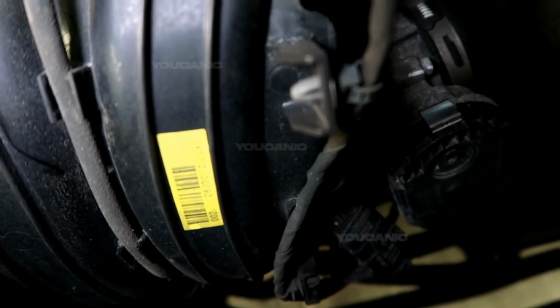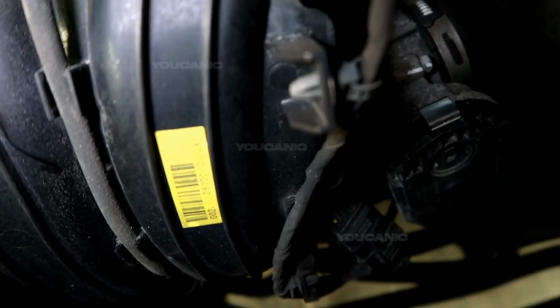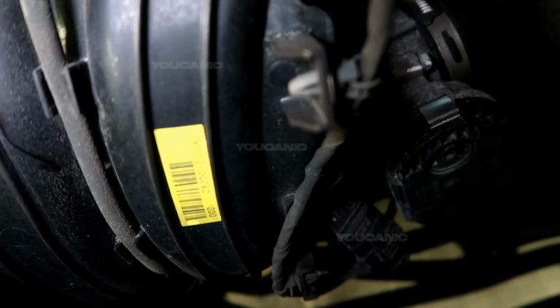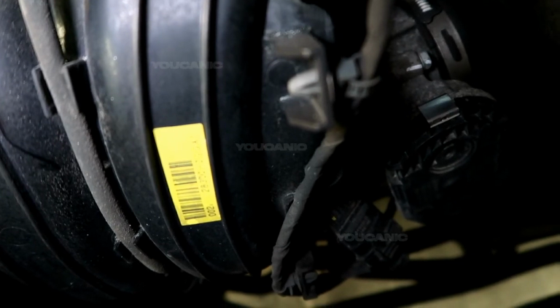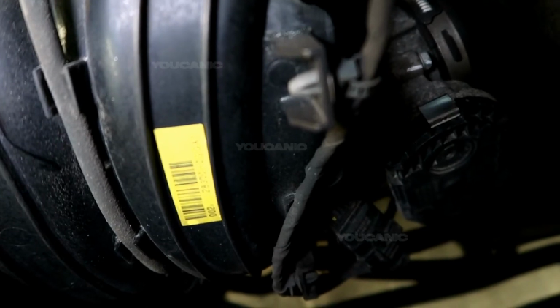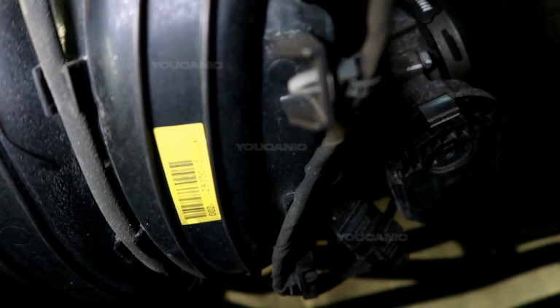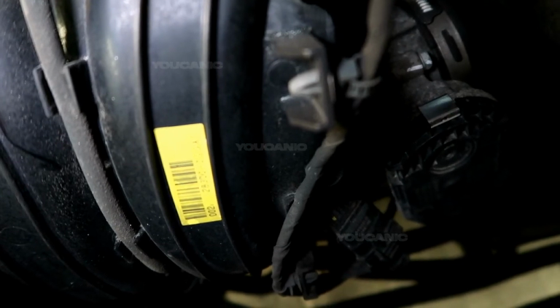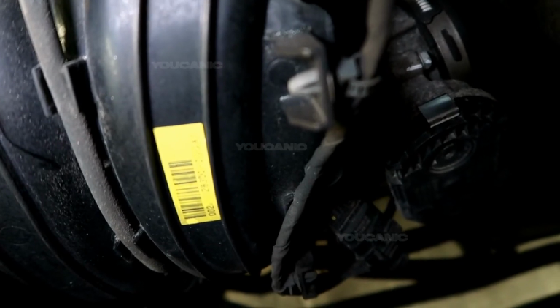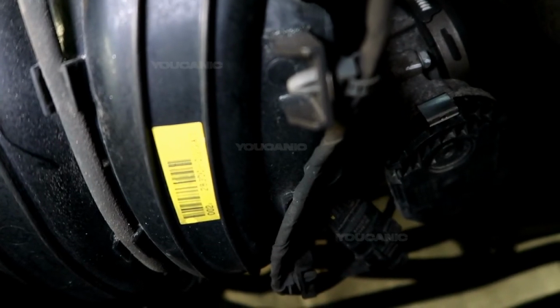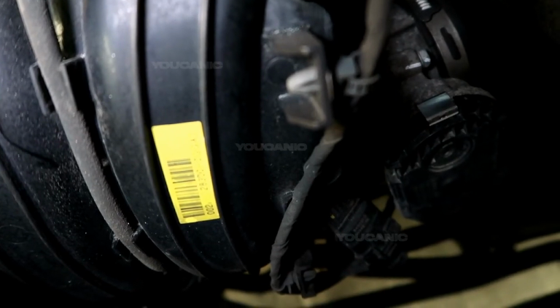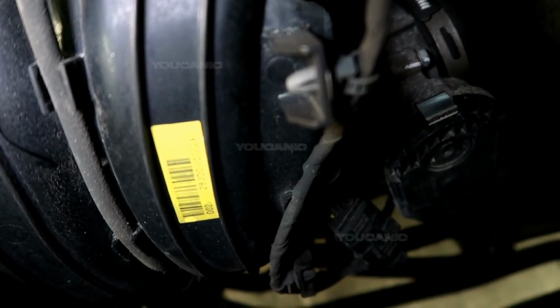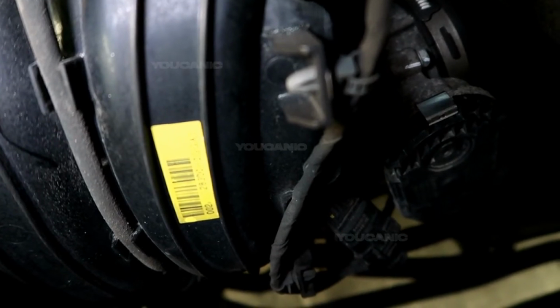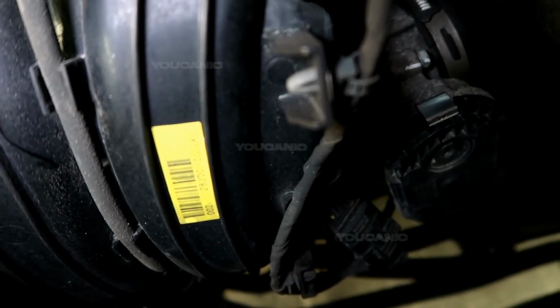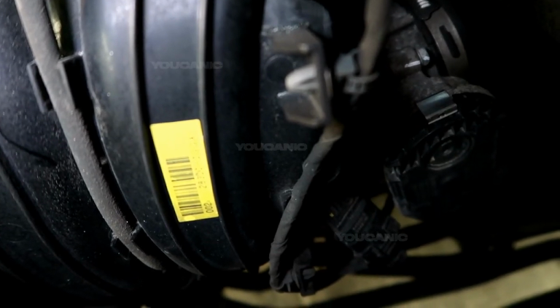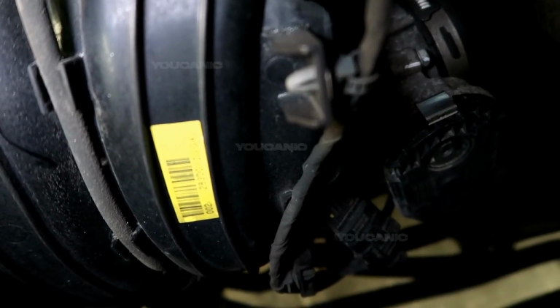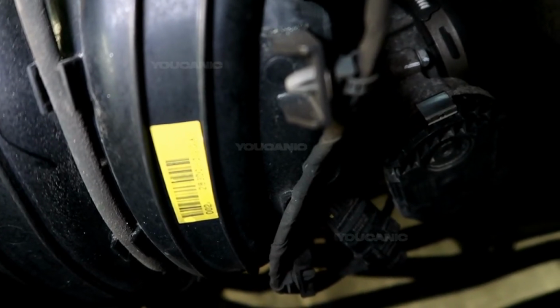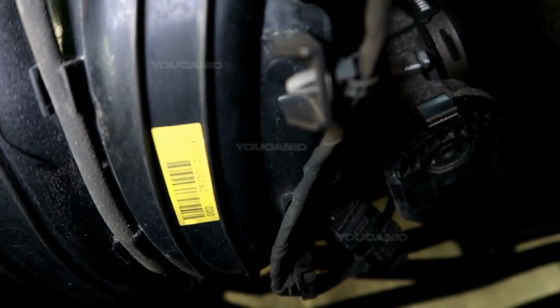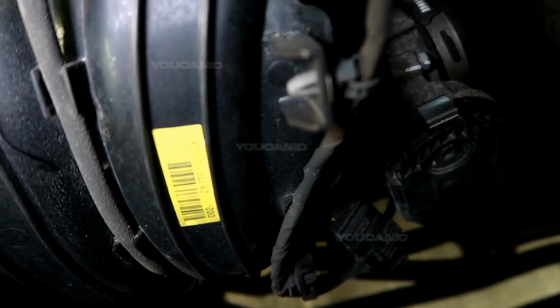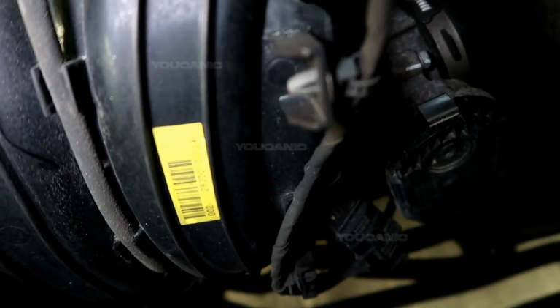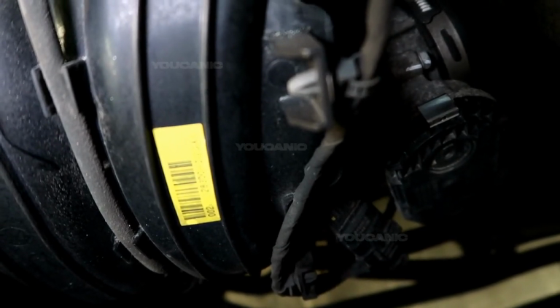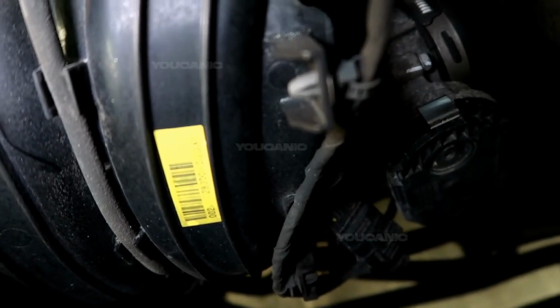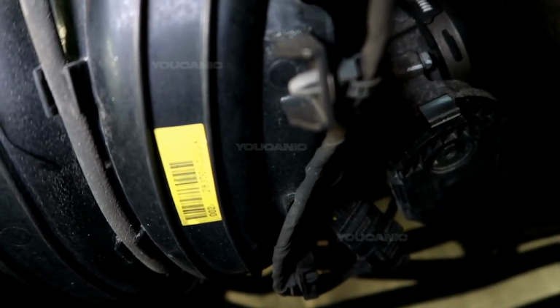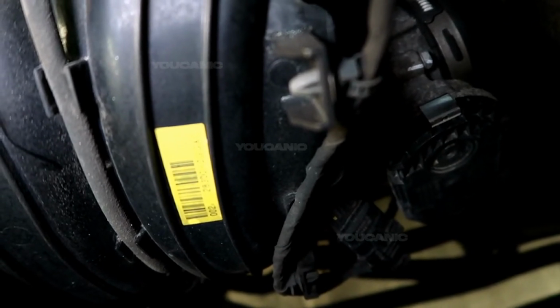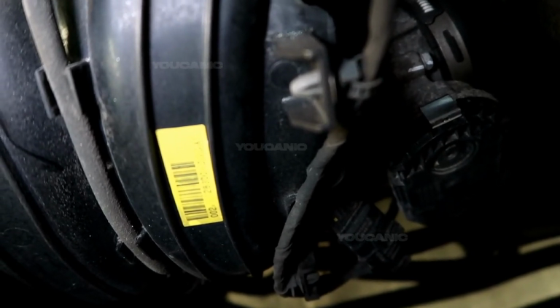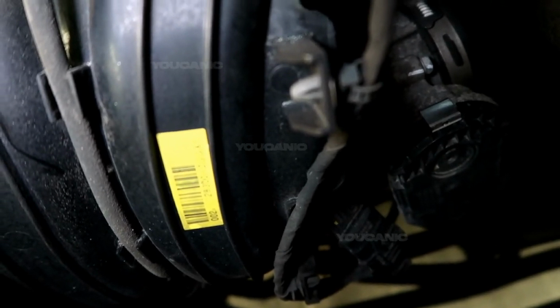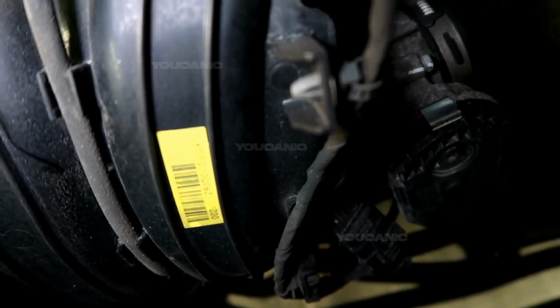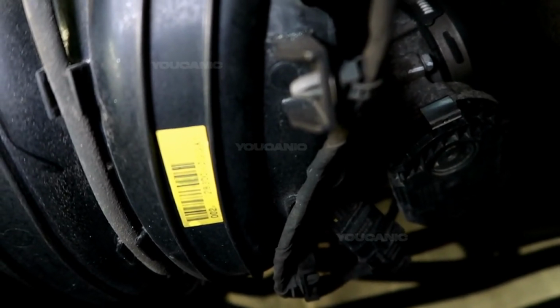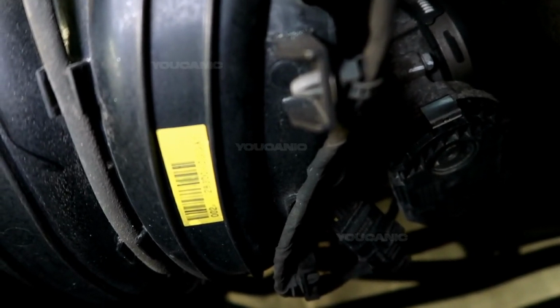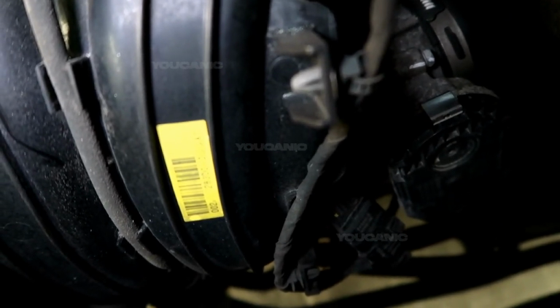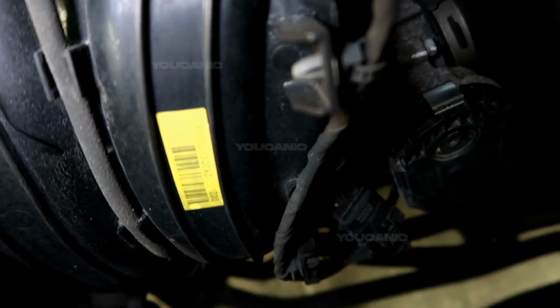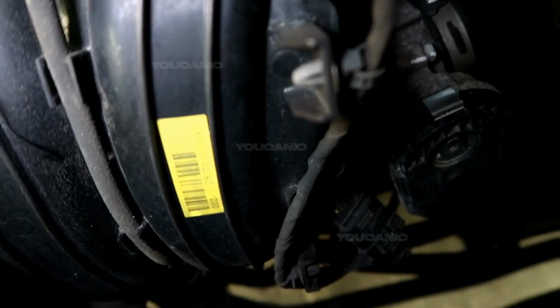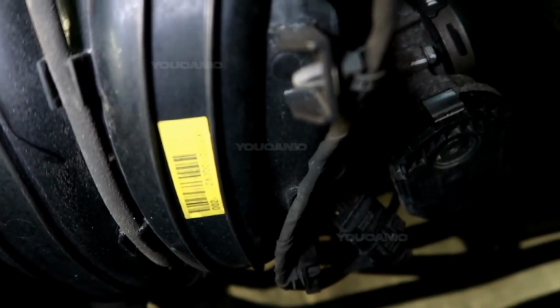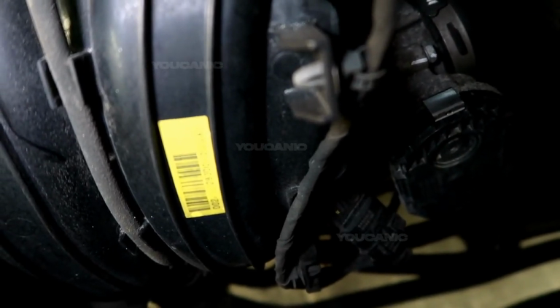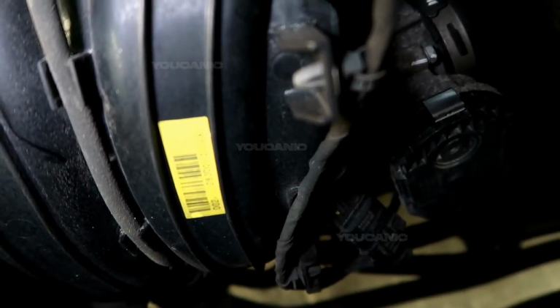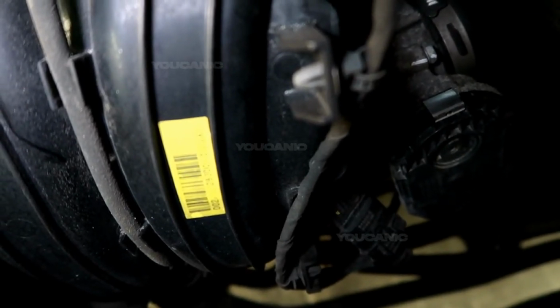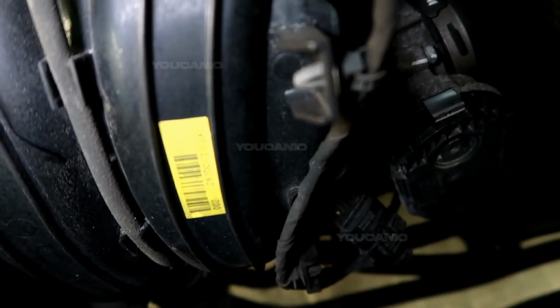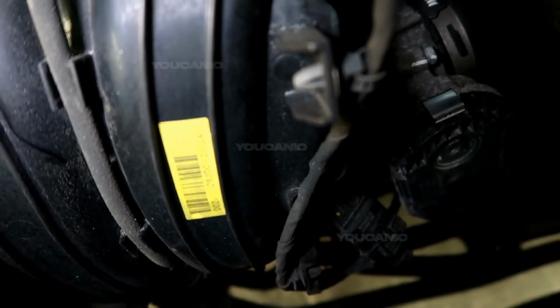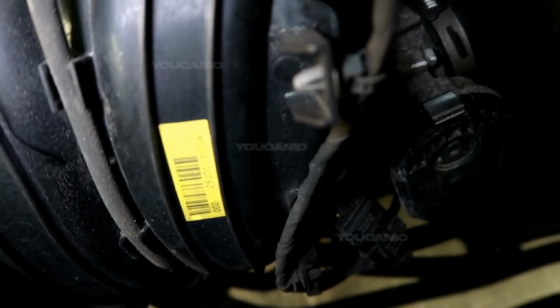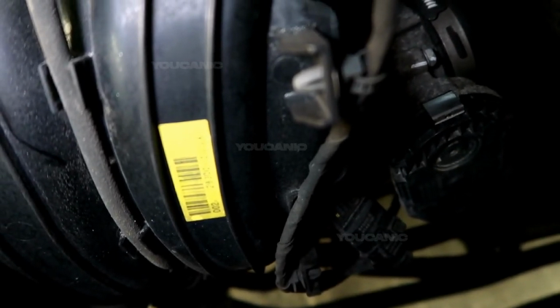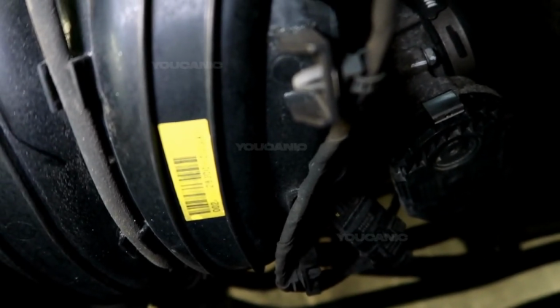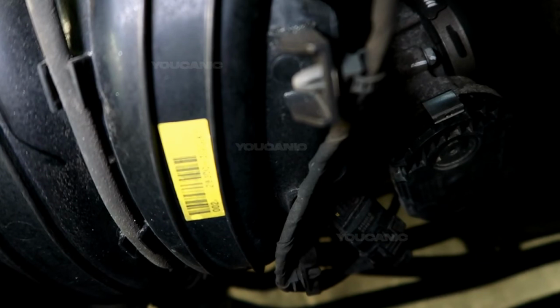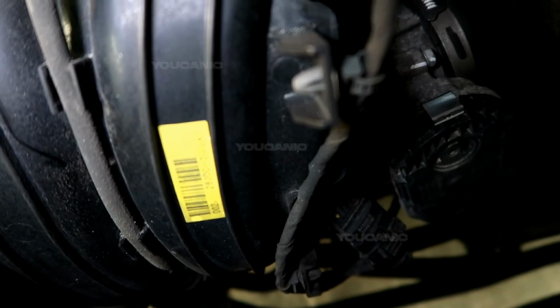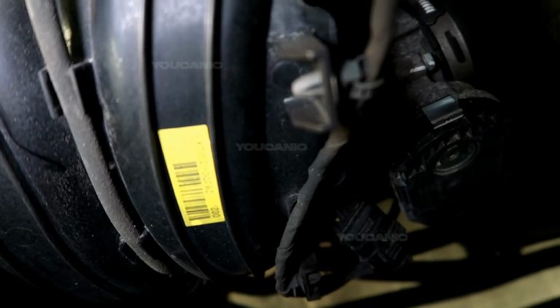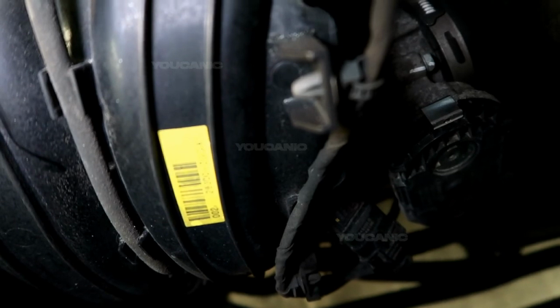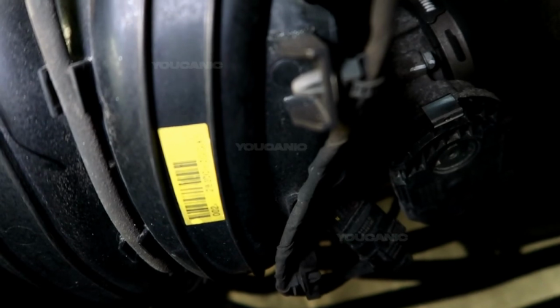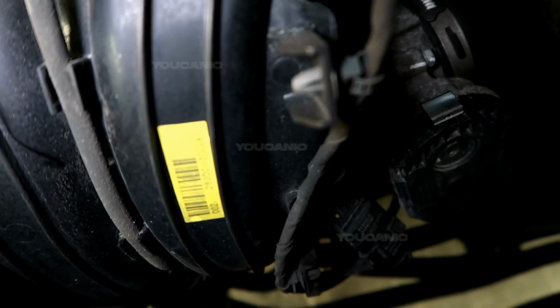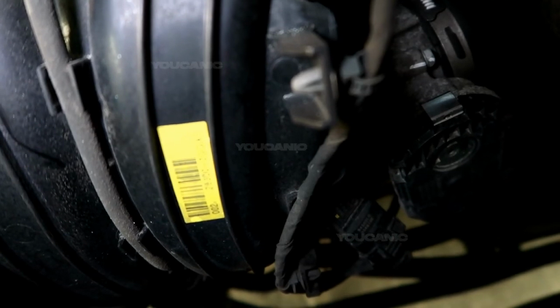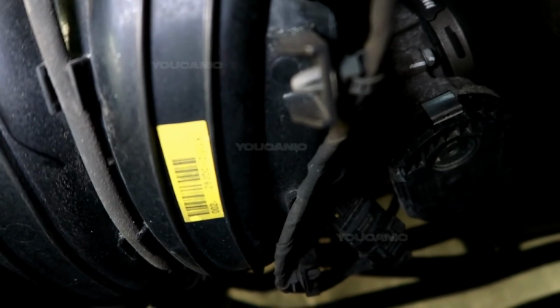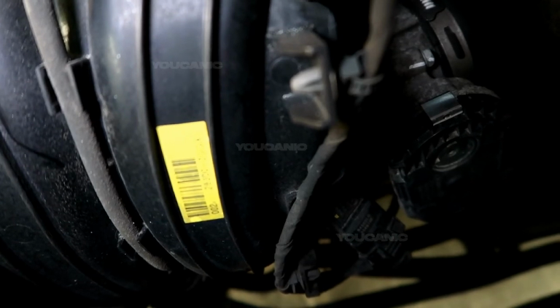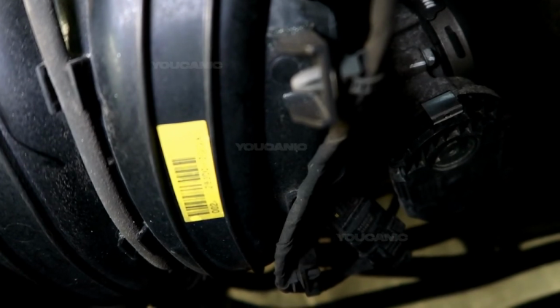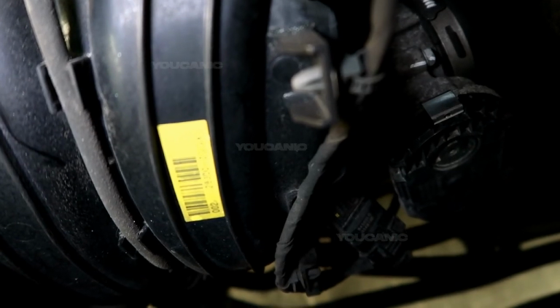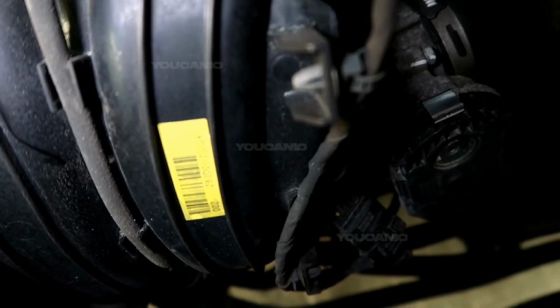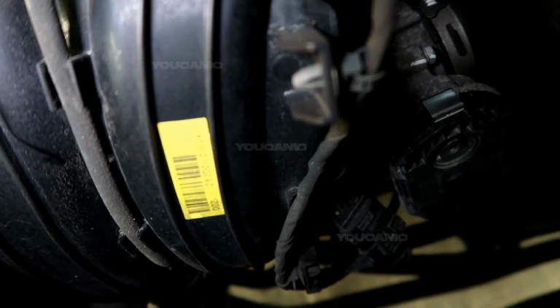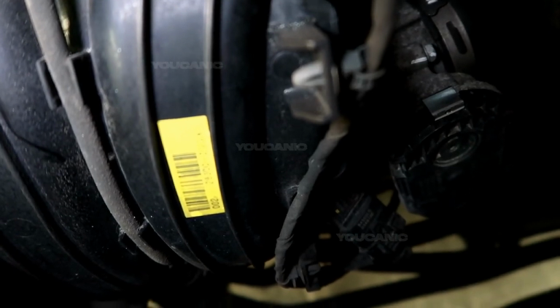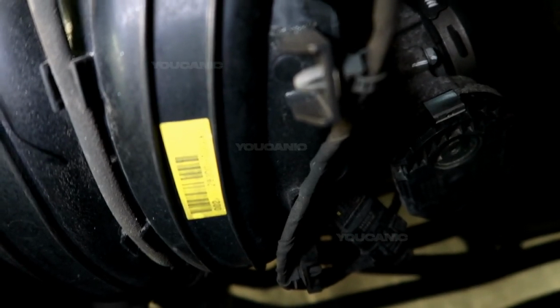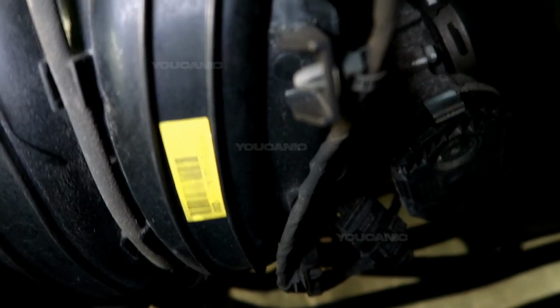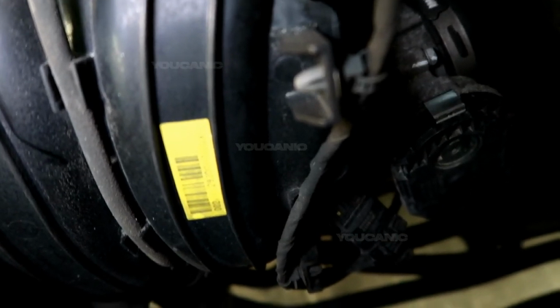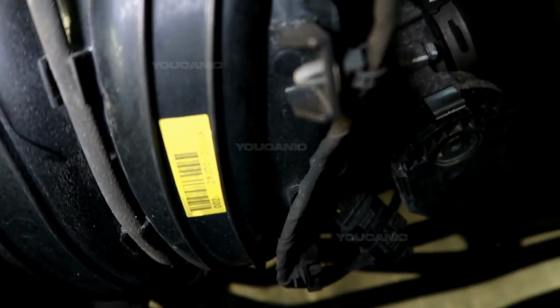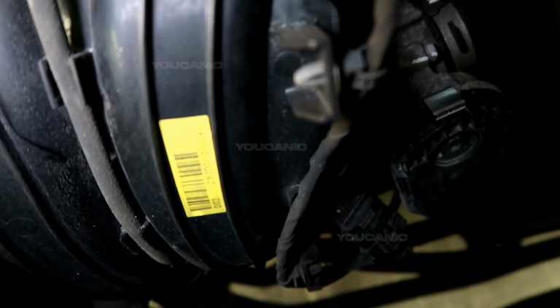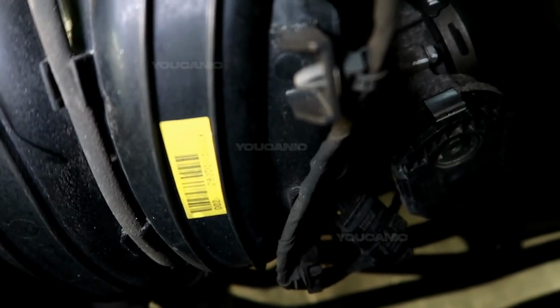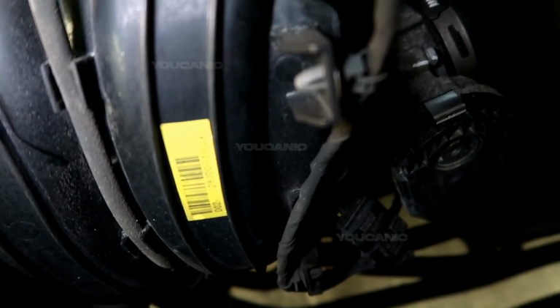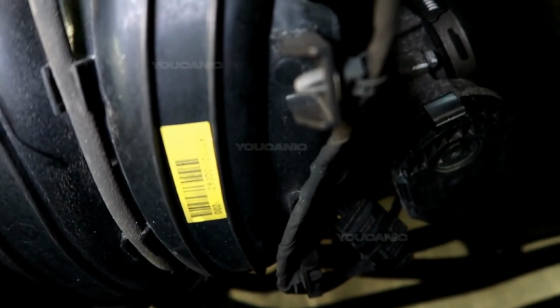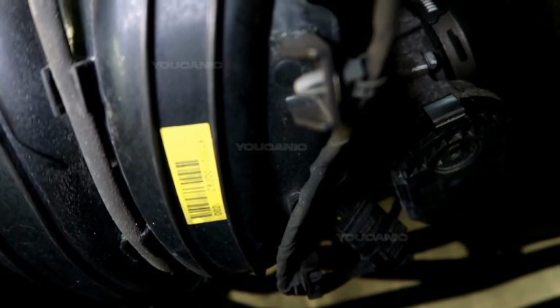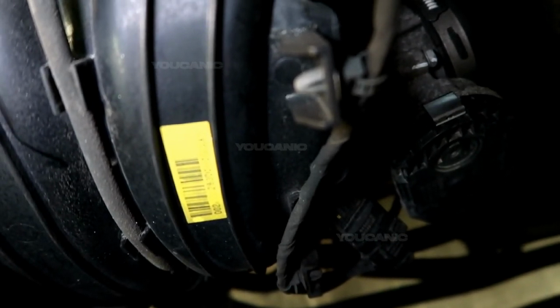And that's how you would replace the mass airflow sensor on a Kia Optima. Thanks for watching — Youcanic, where you can be the mechanic.